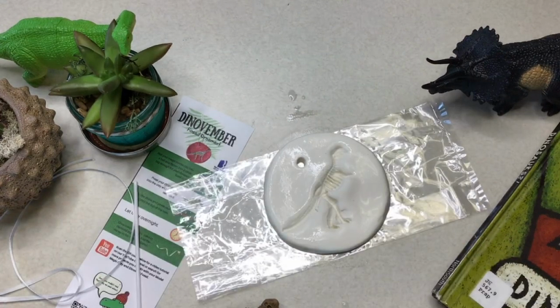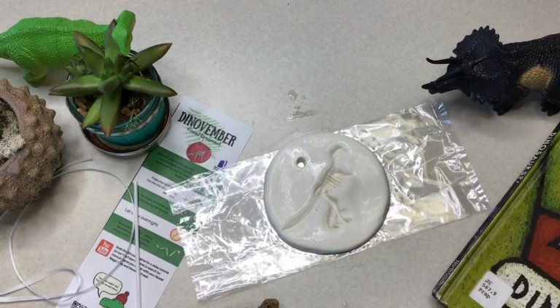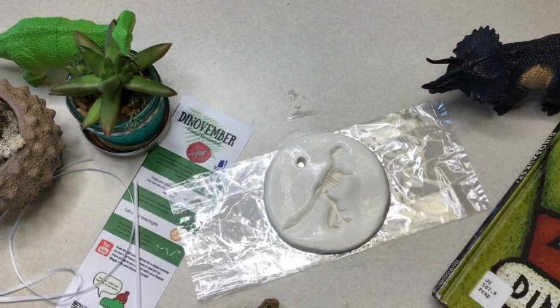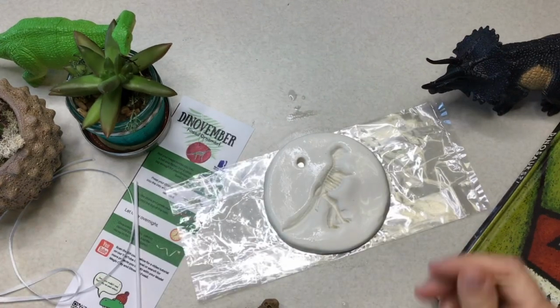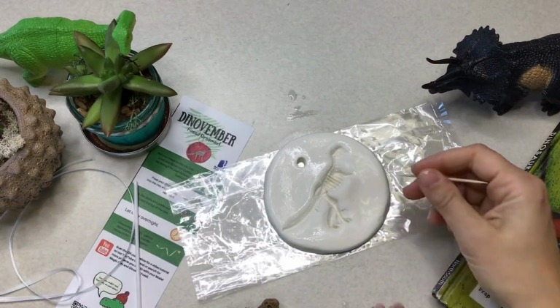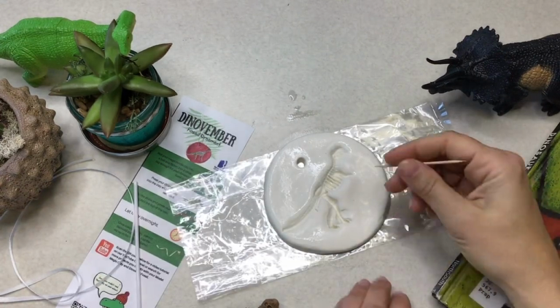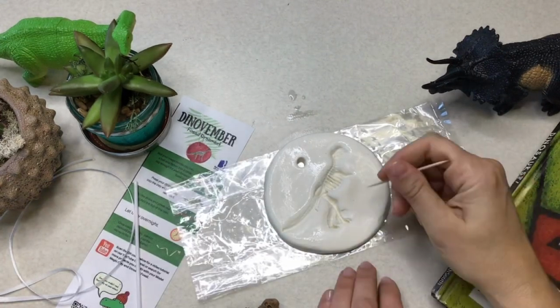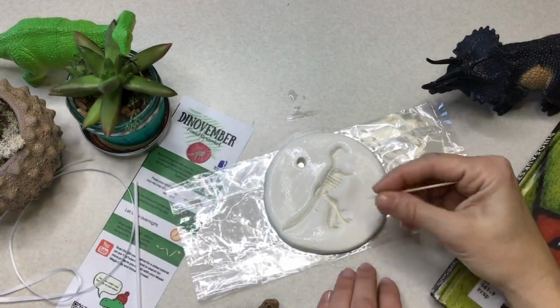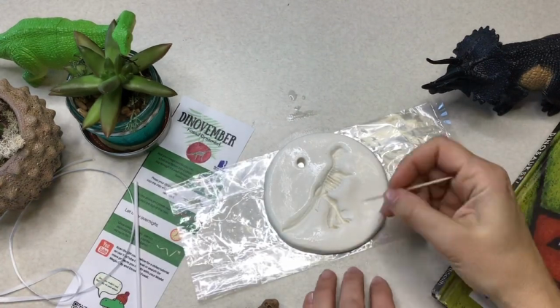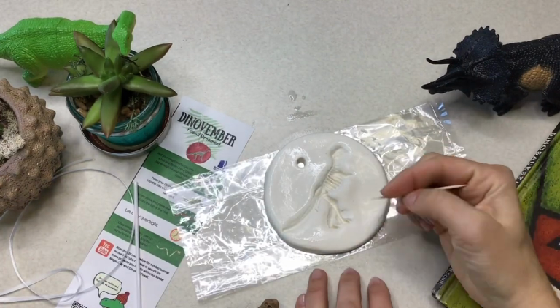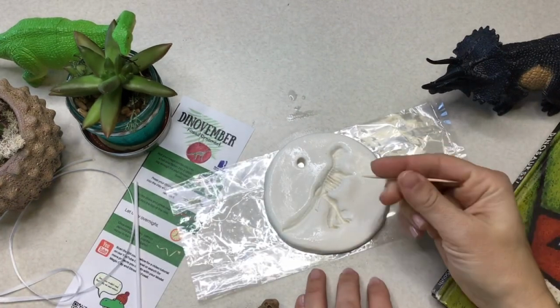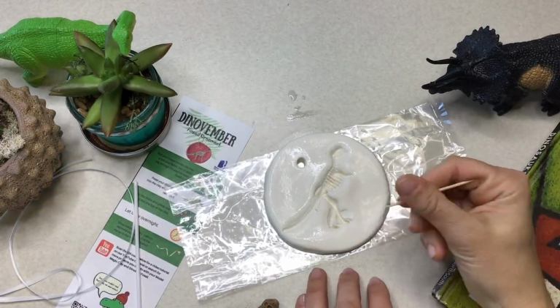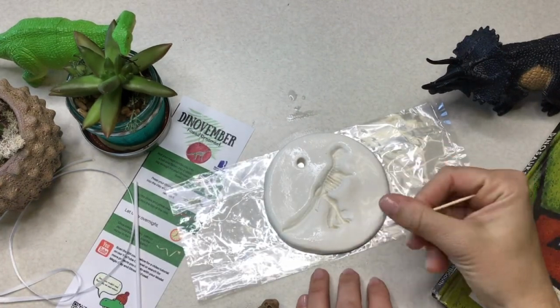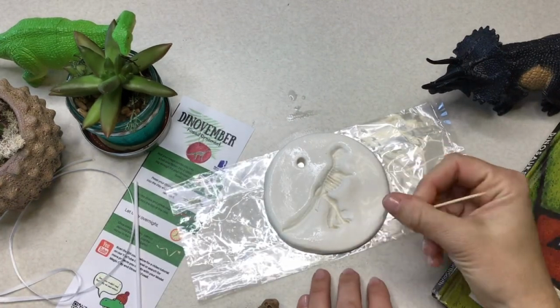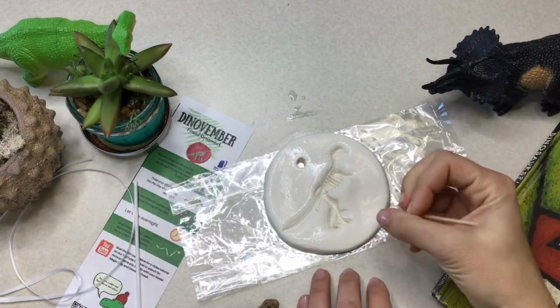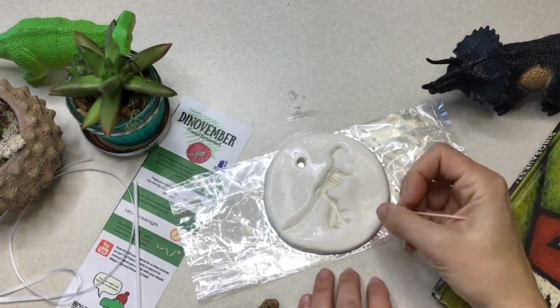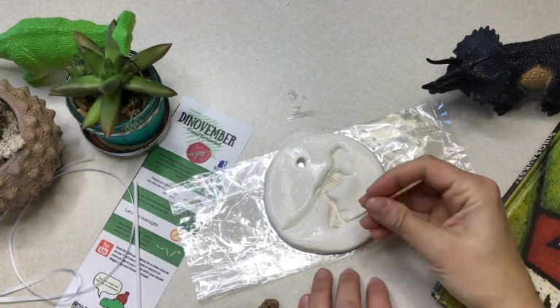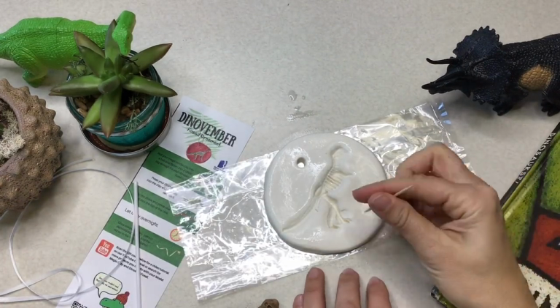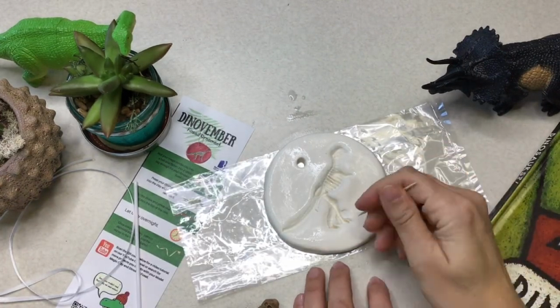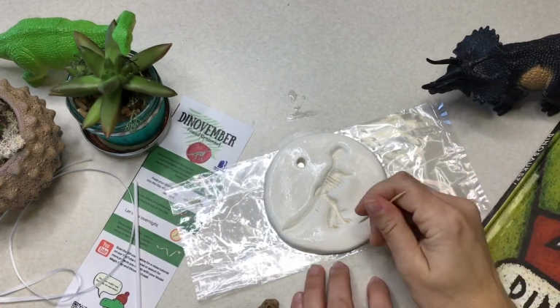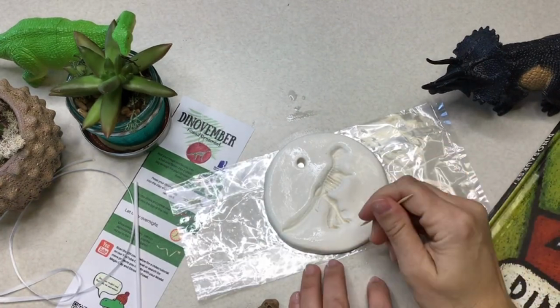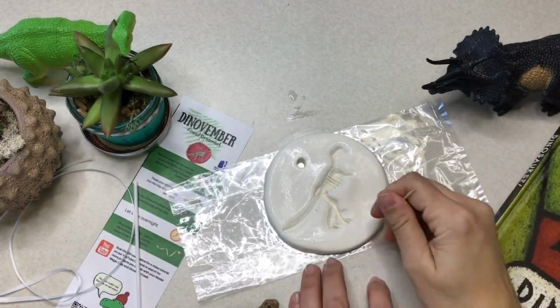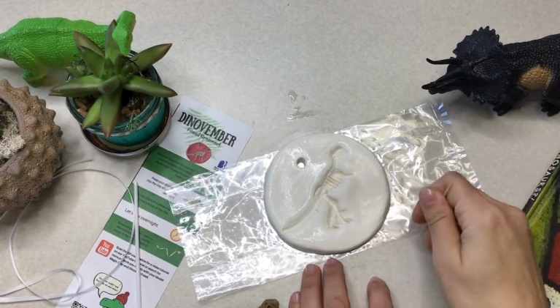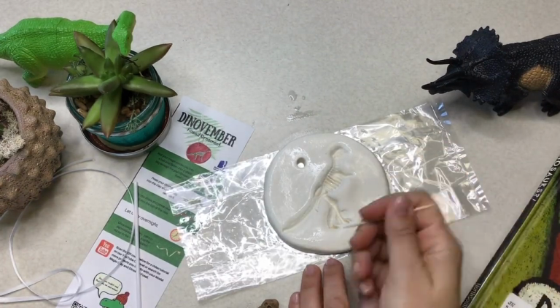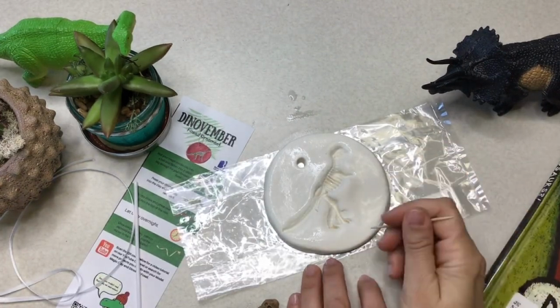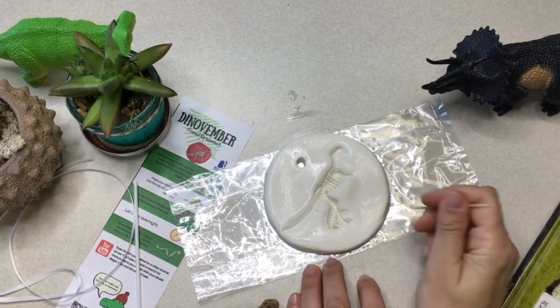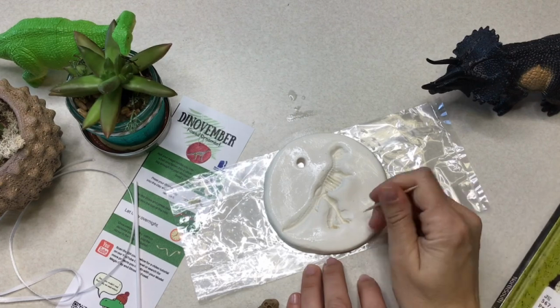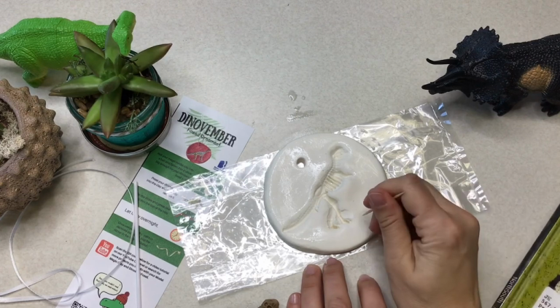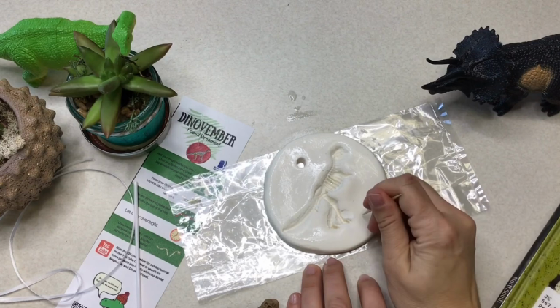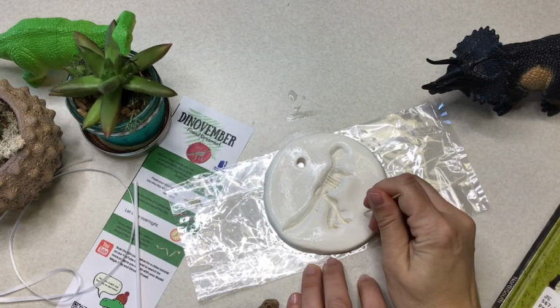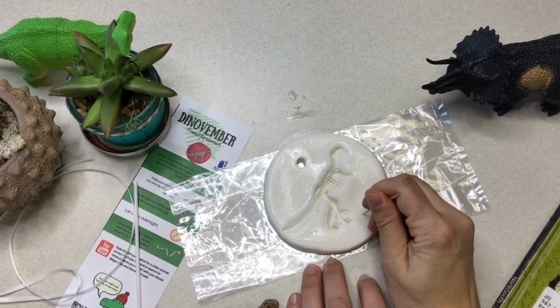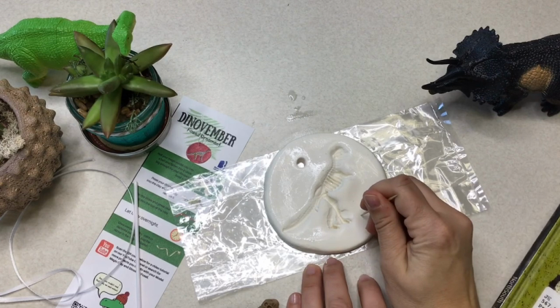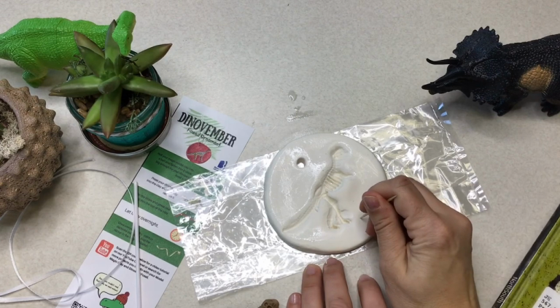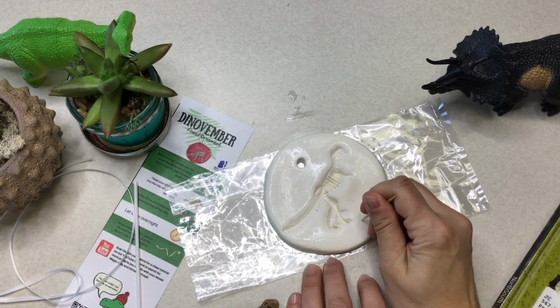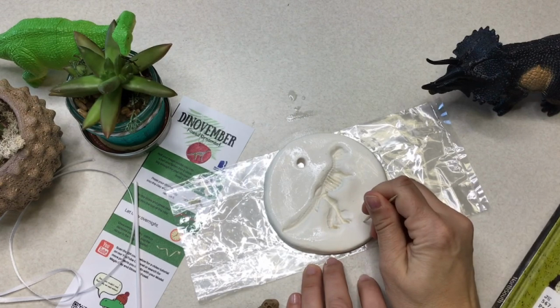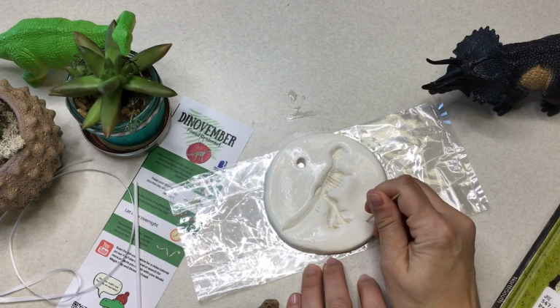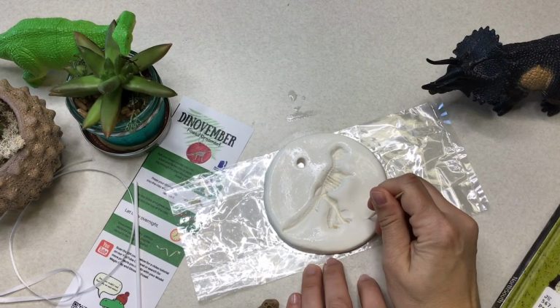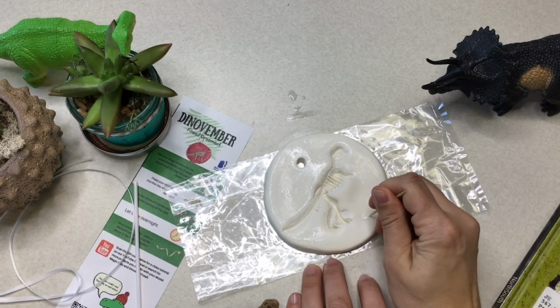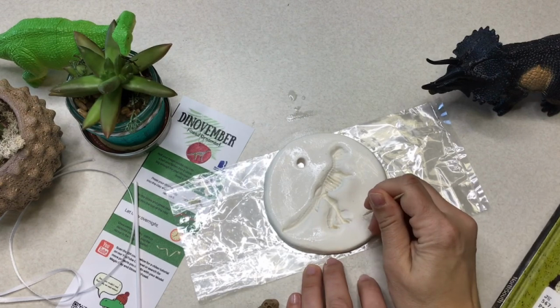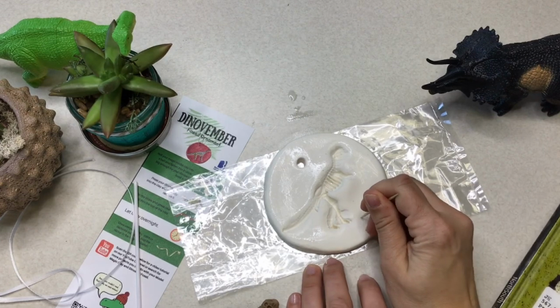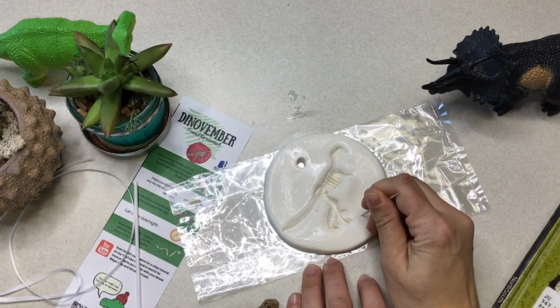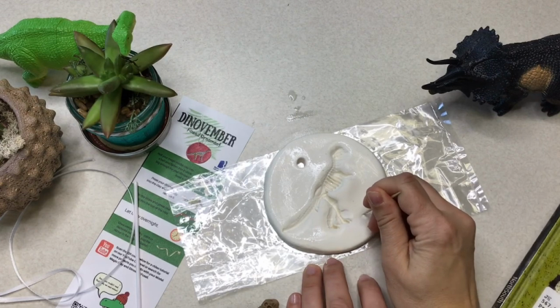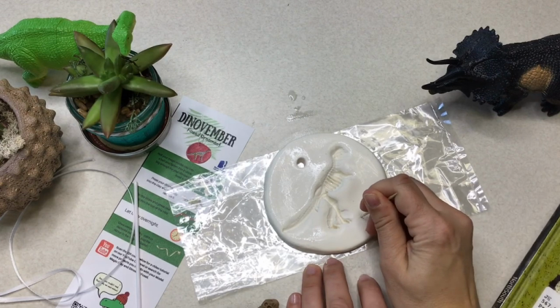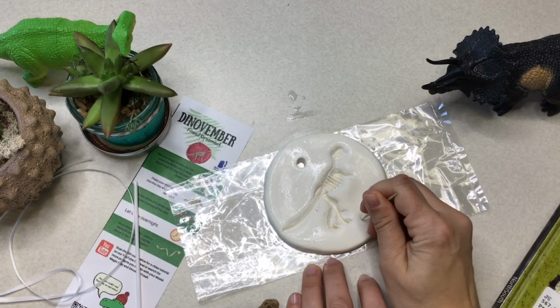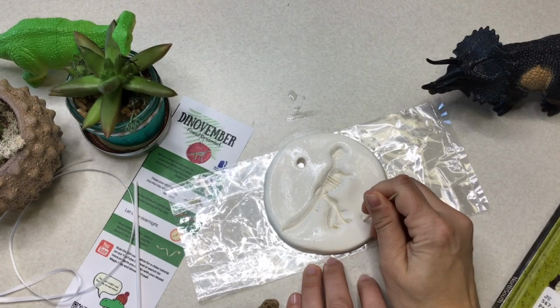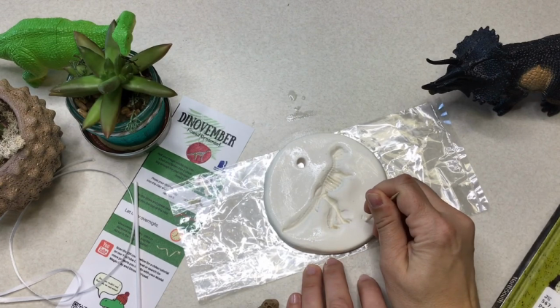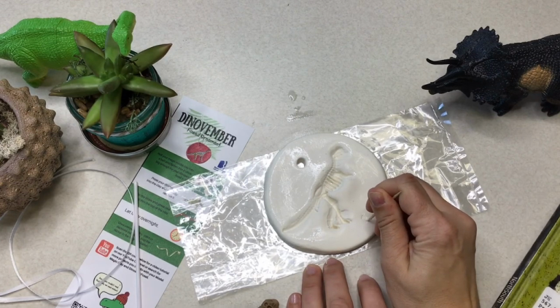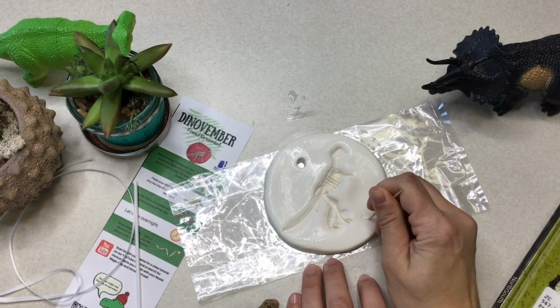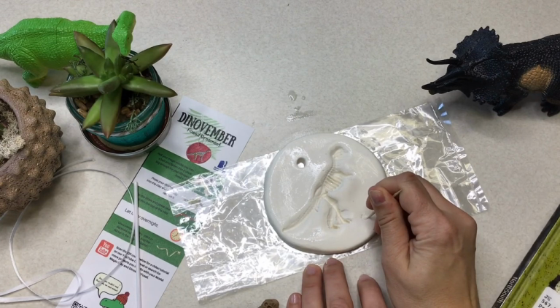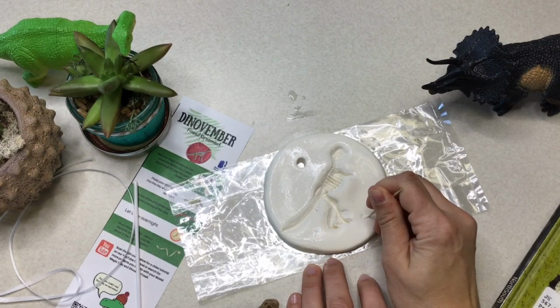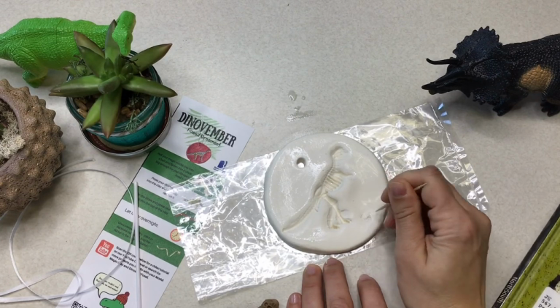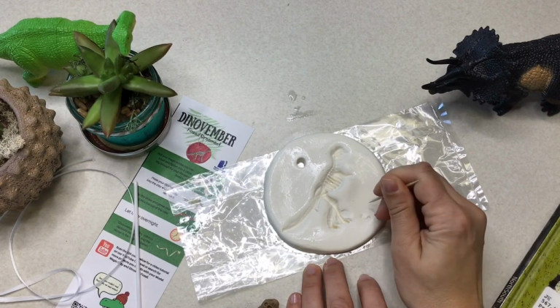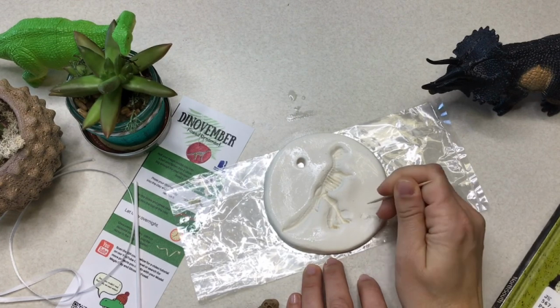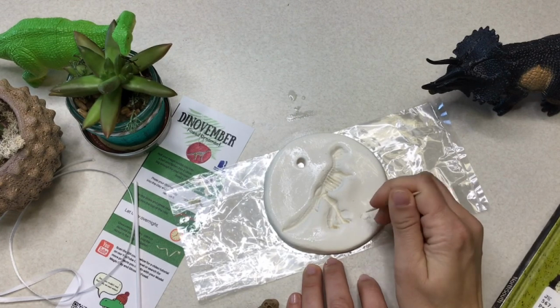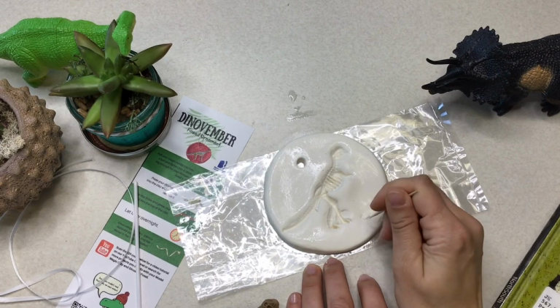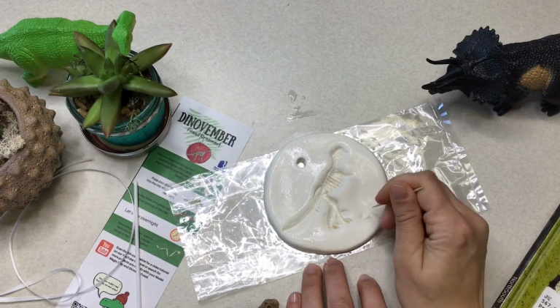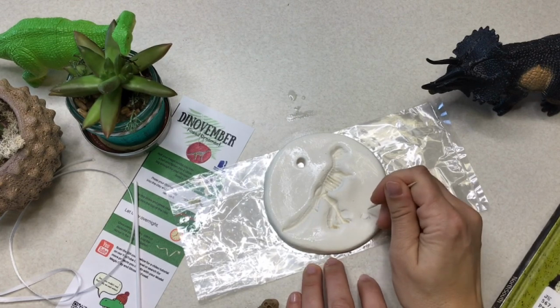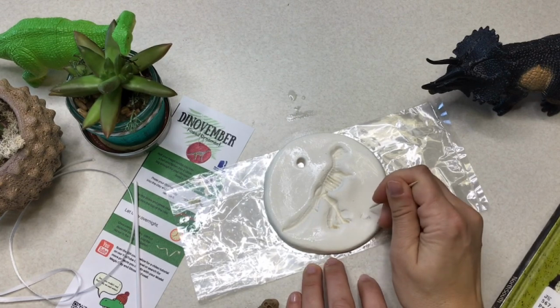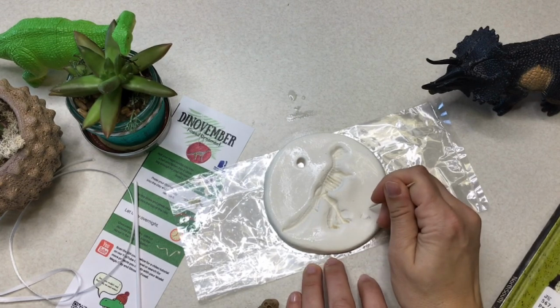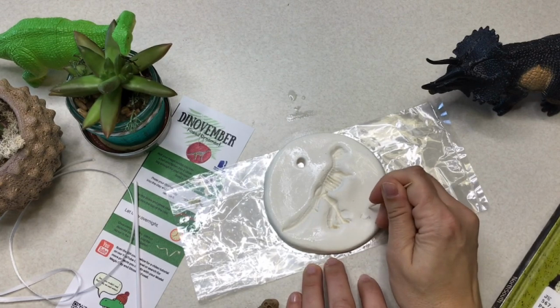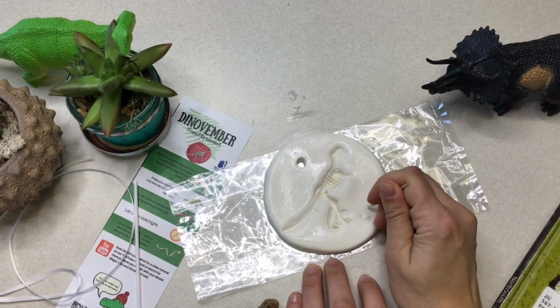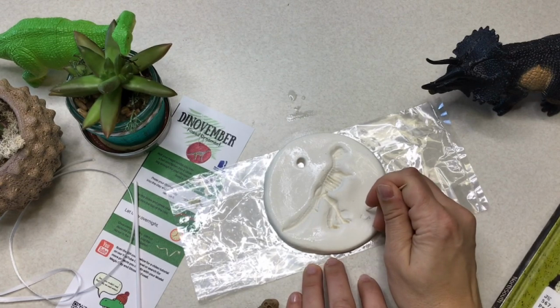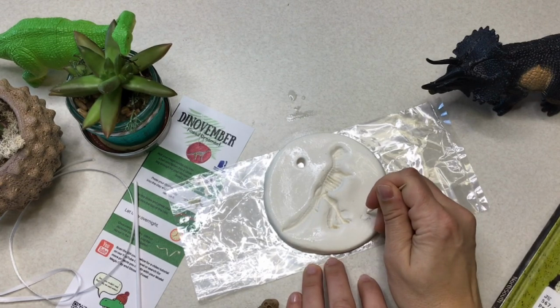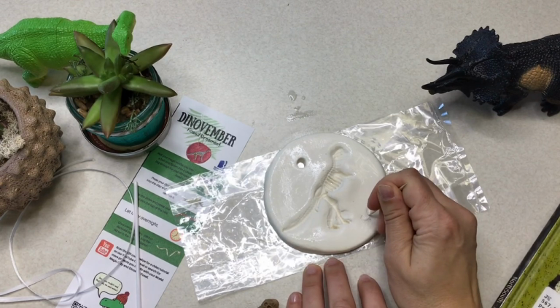Now this next step is optional, but all artists sign their work. So grab yourself a toothpick and put your initials somewhere on your ornament.